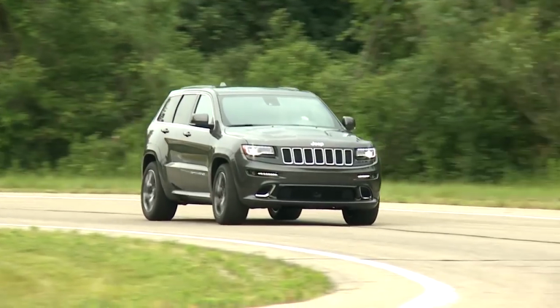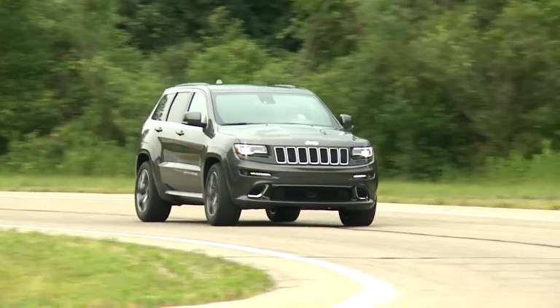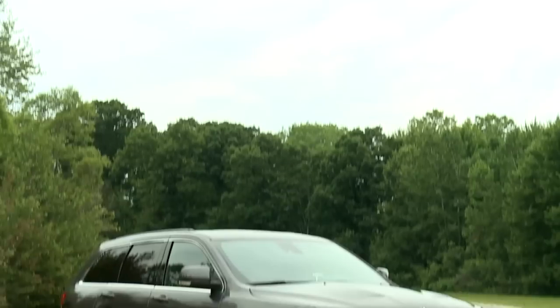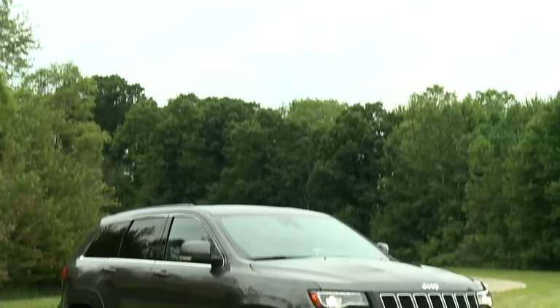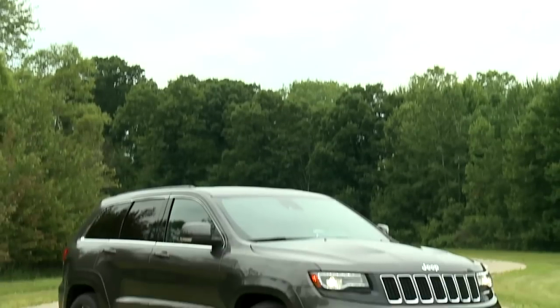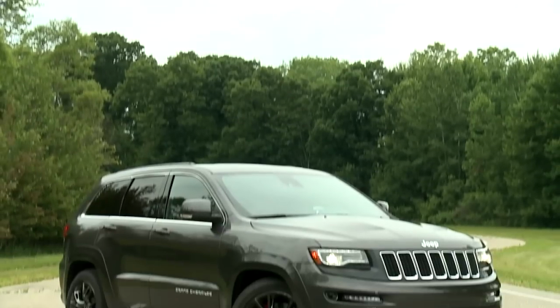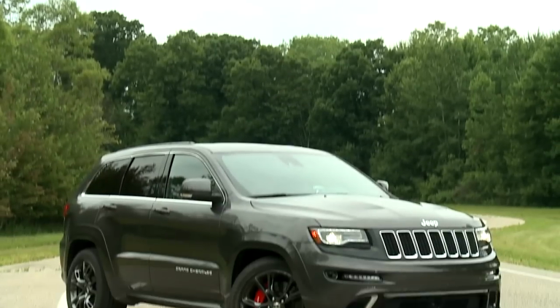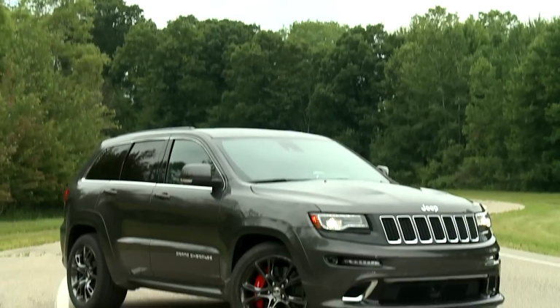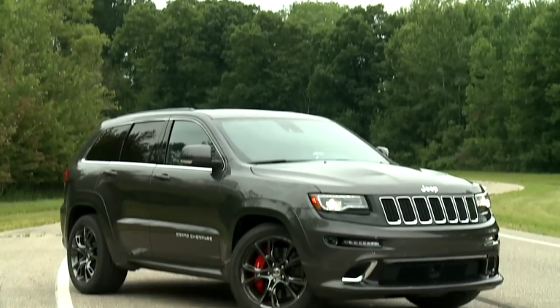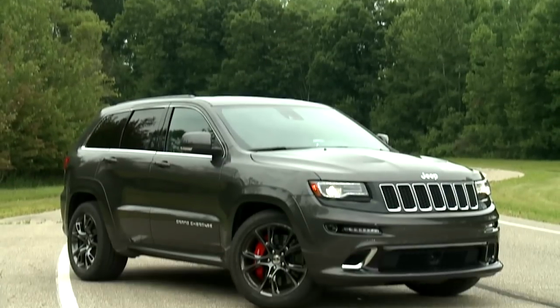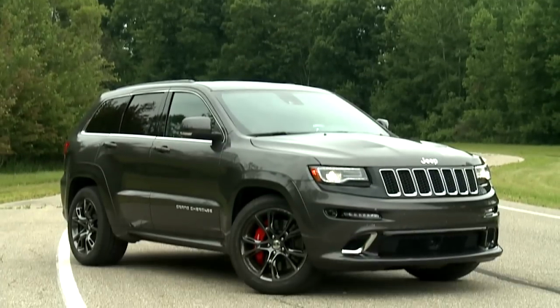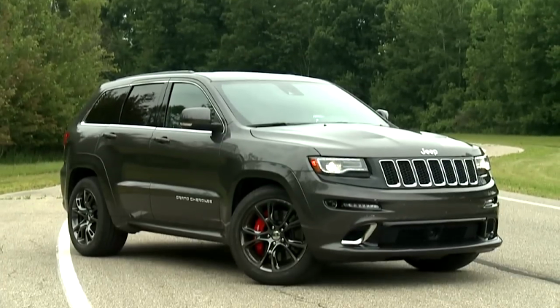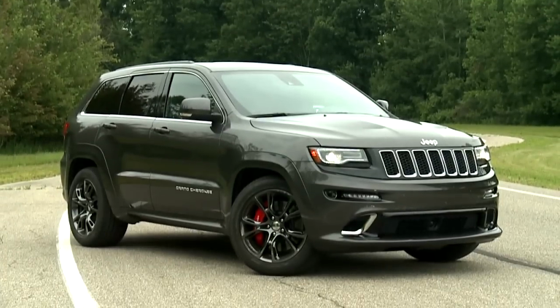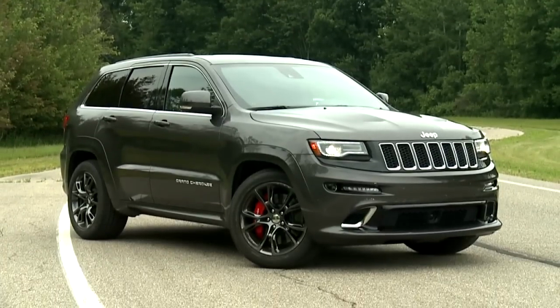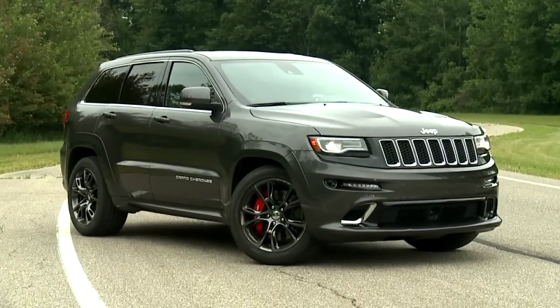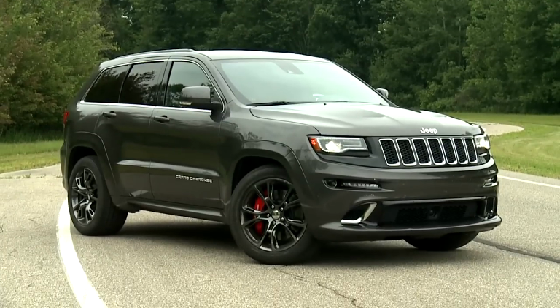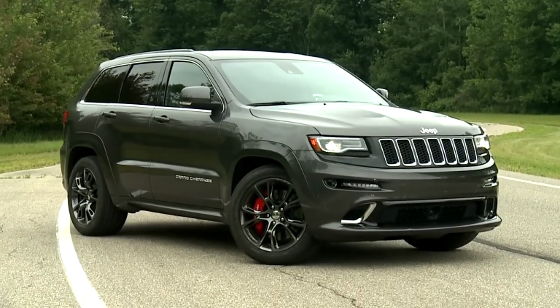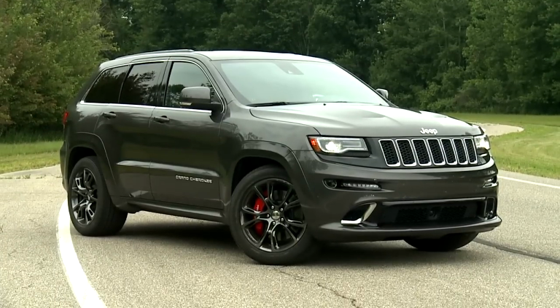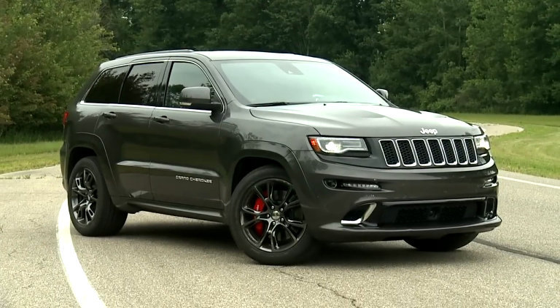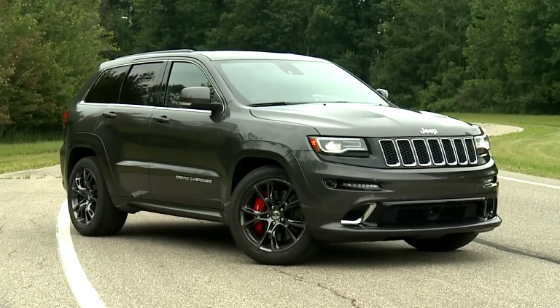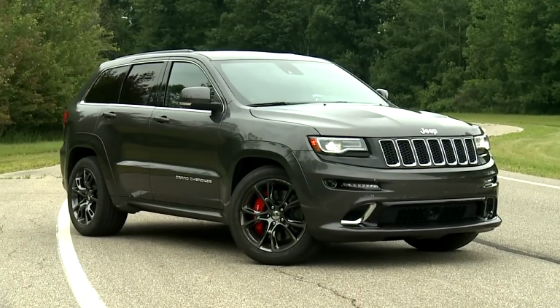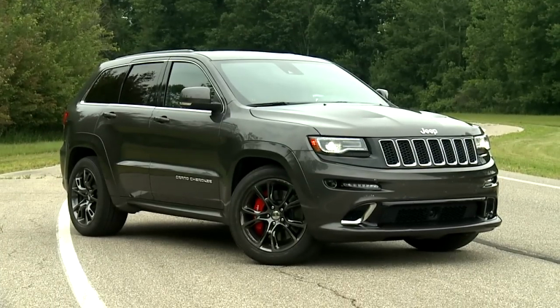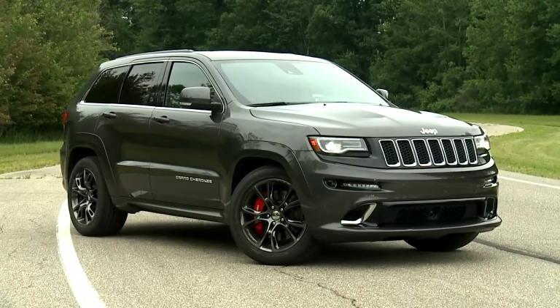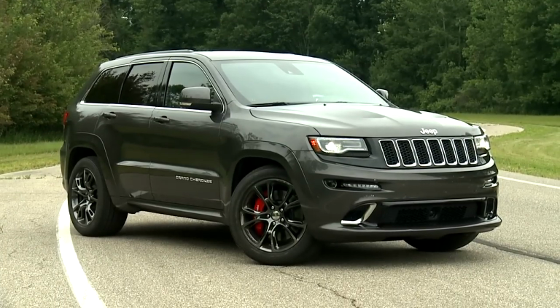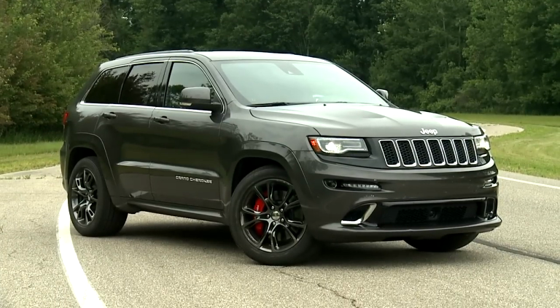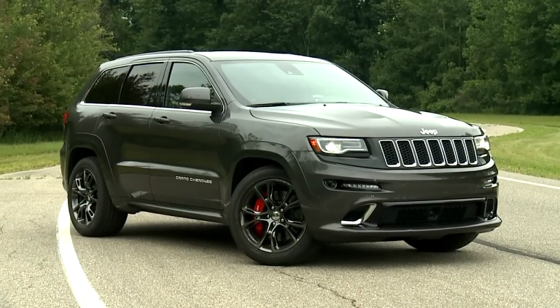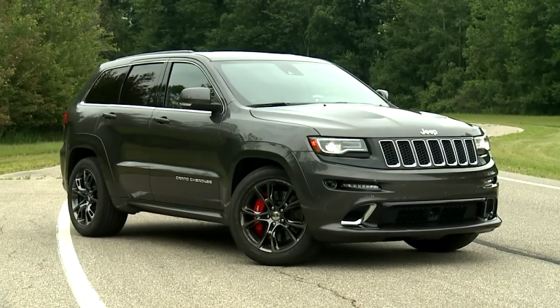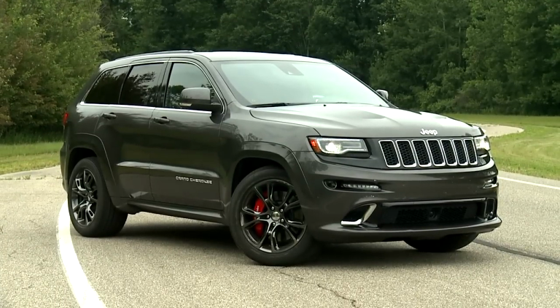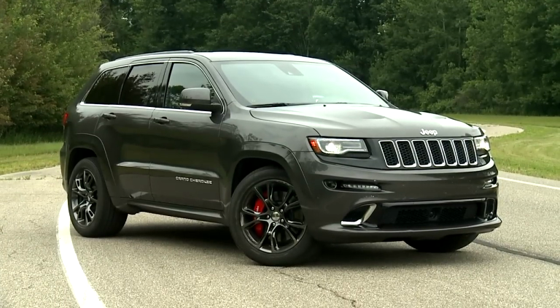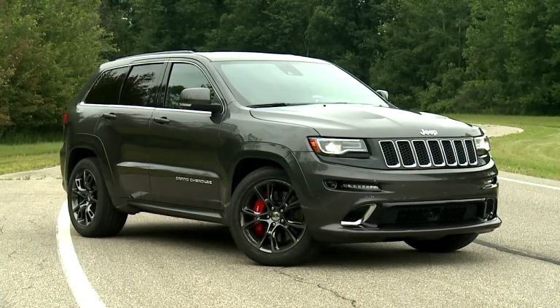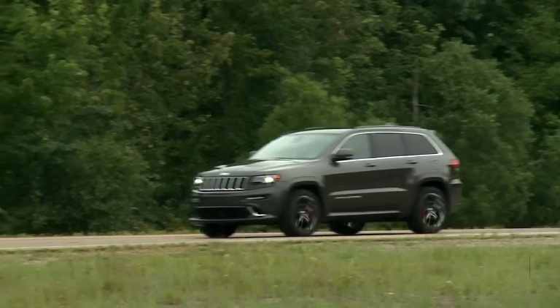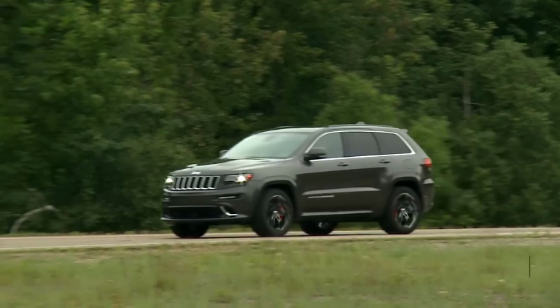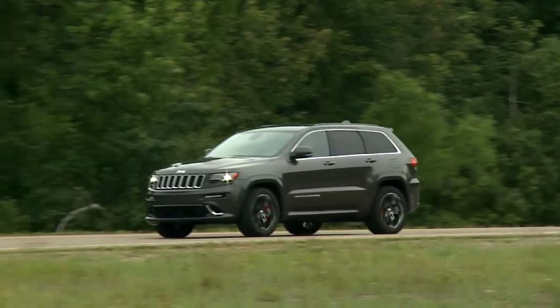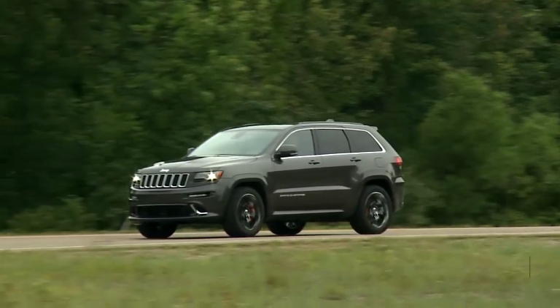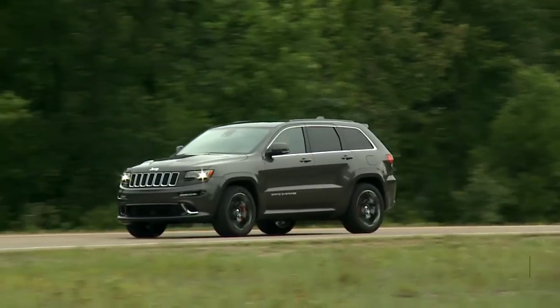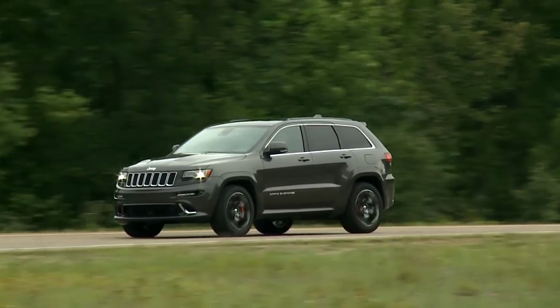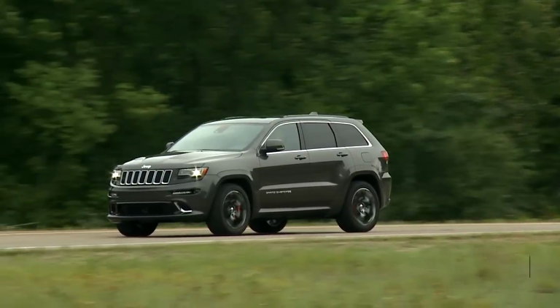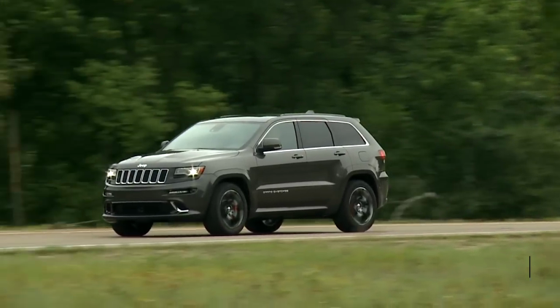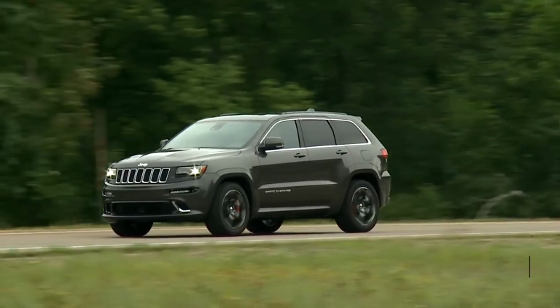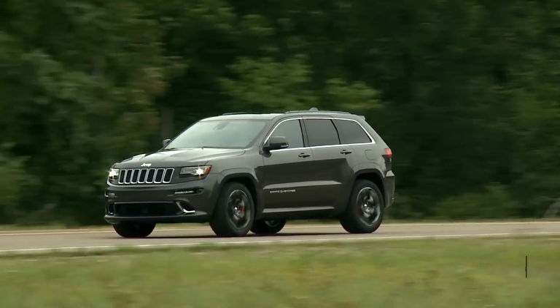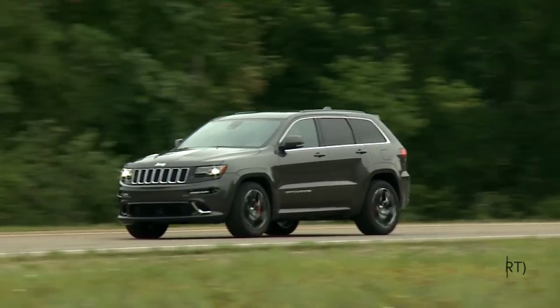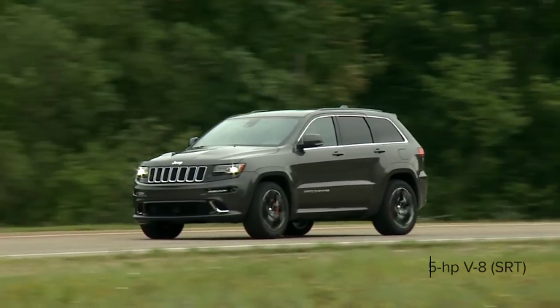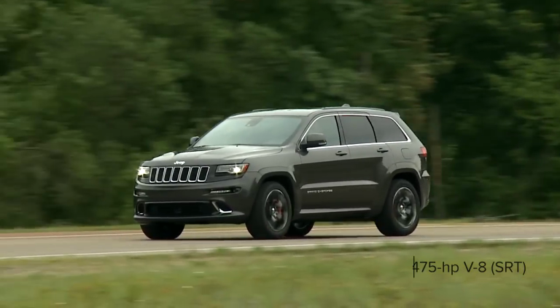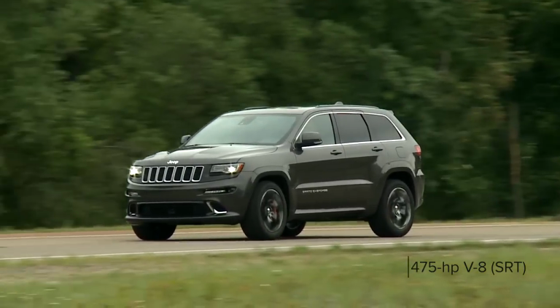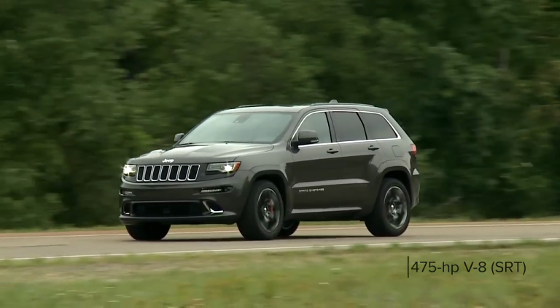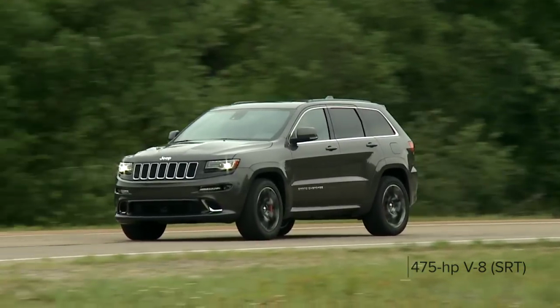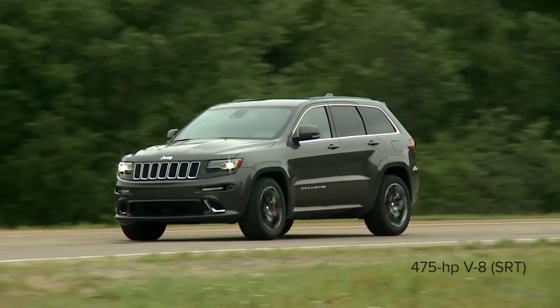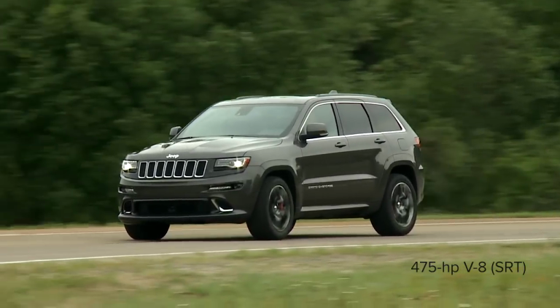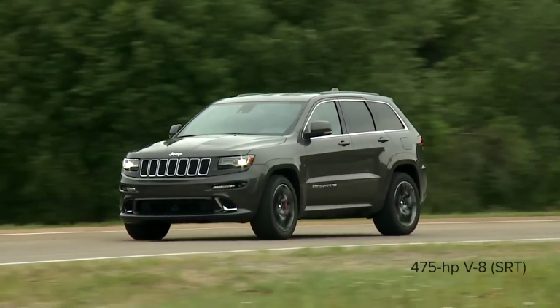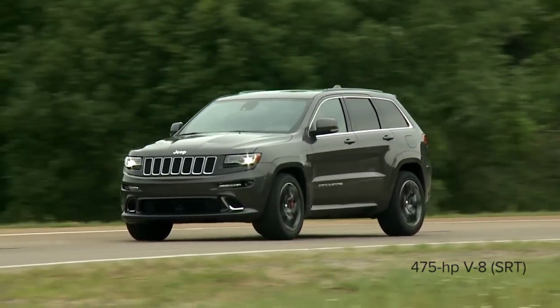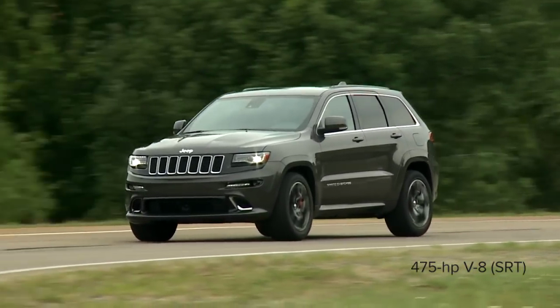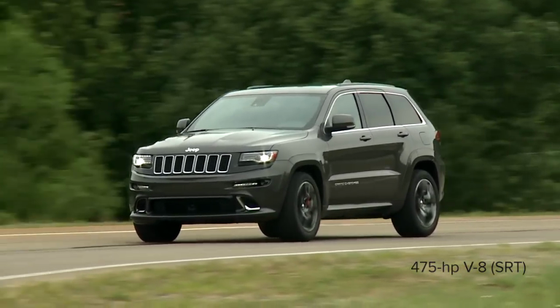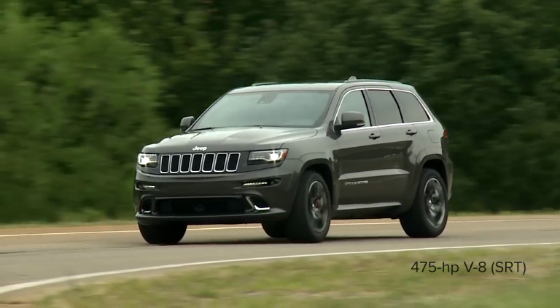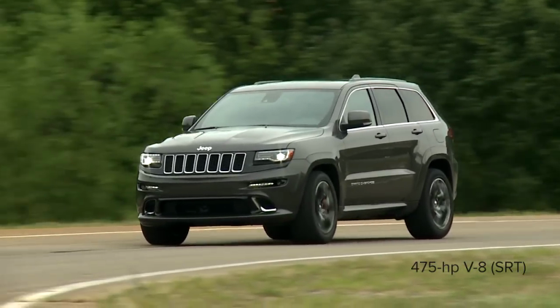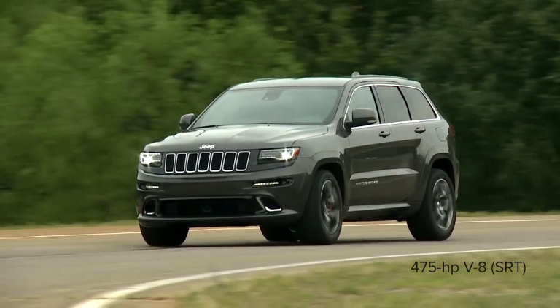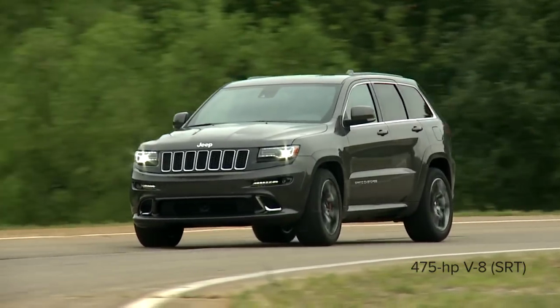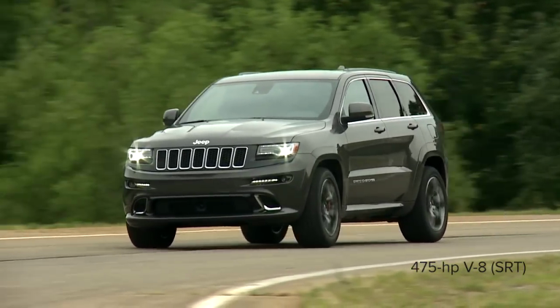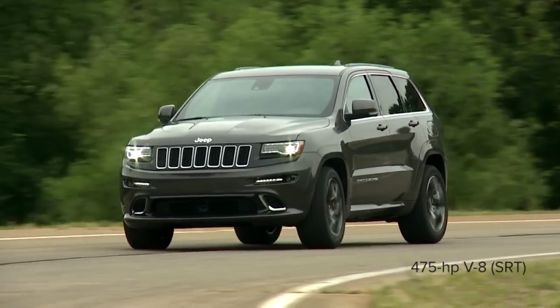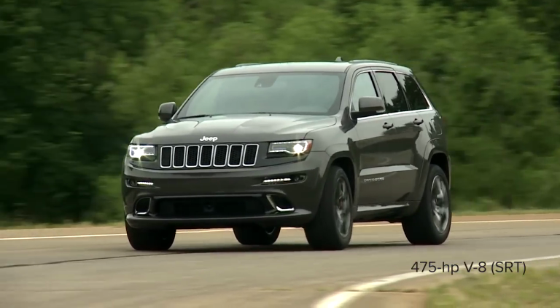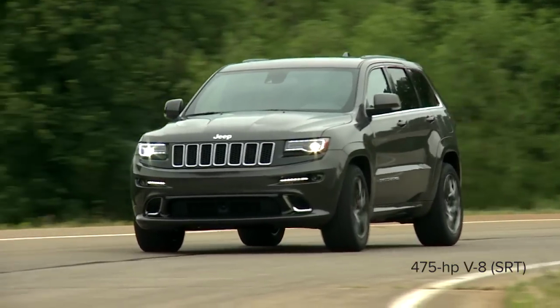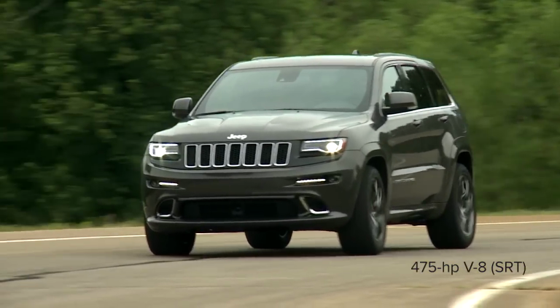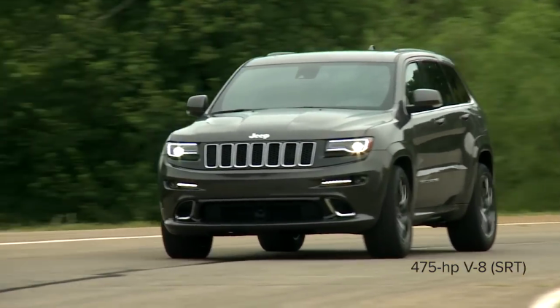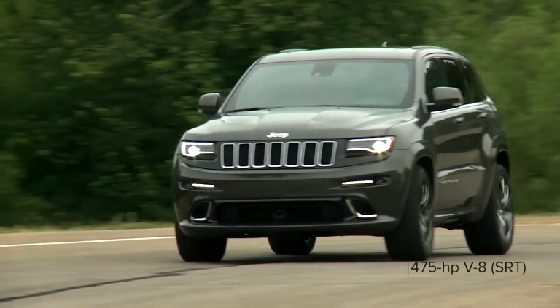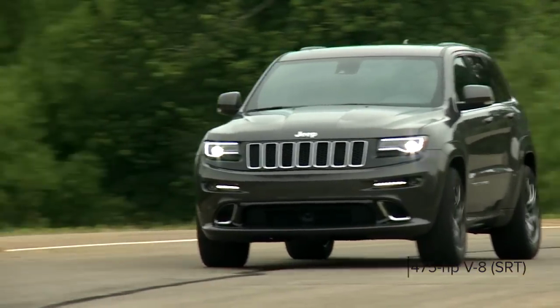Those seeking more power can opt for the 6.4-liter Hemi V8 in the SRT model with 475 horsepower.